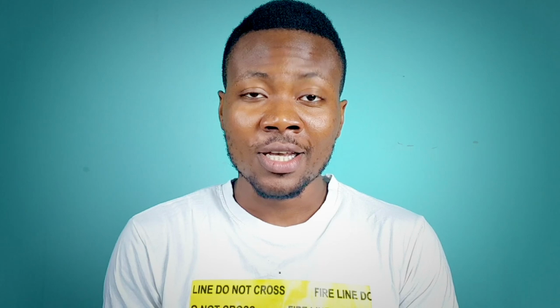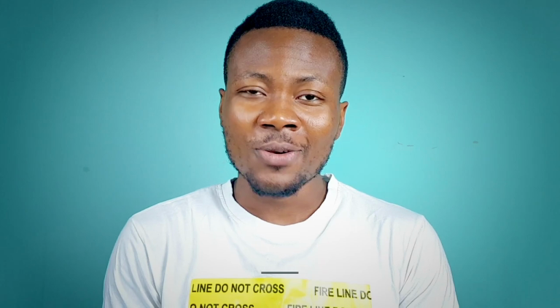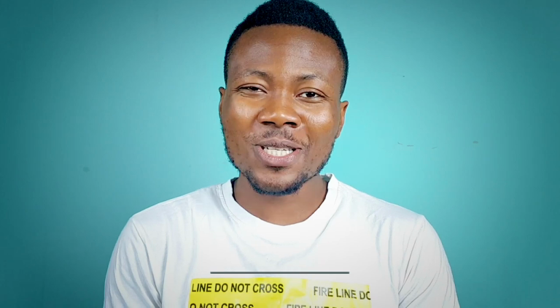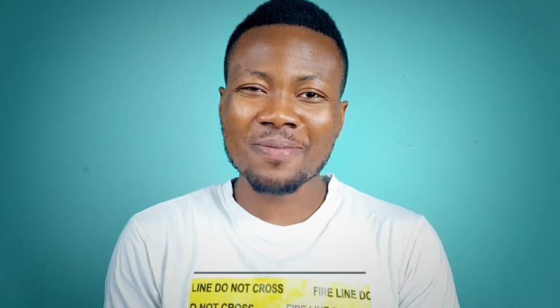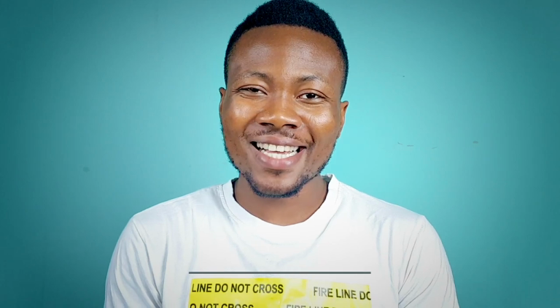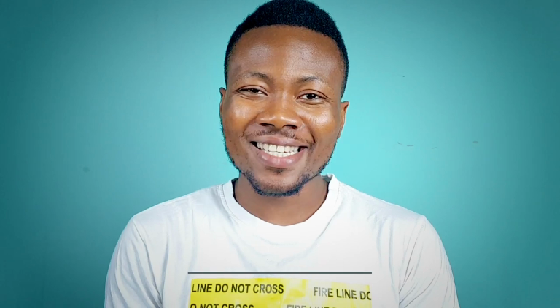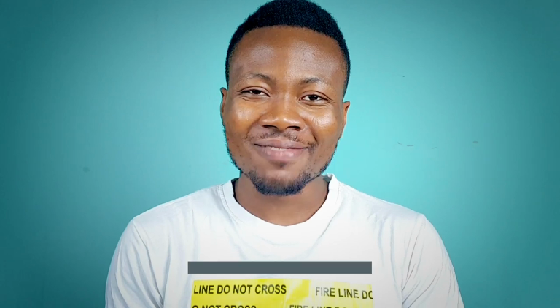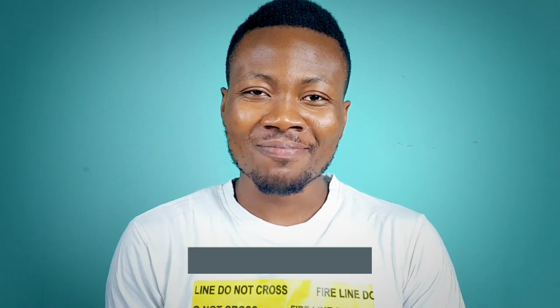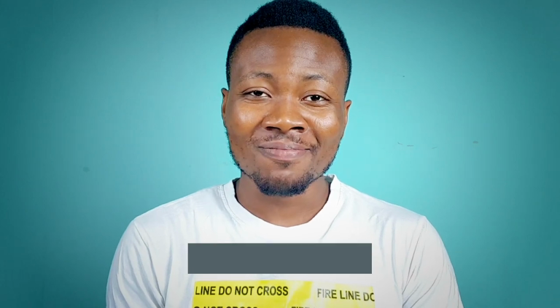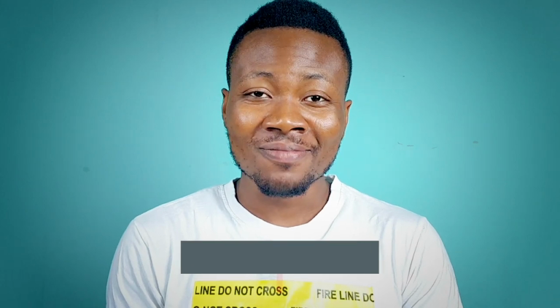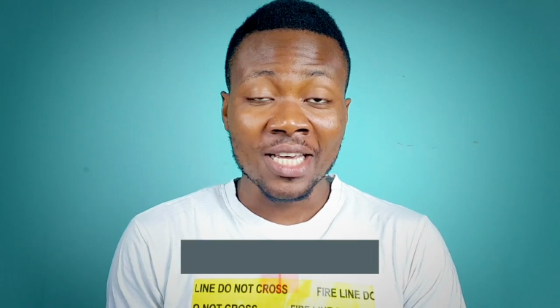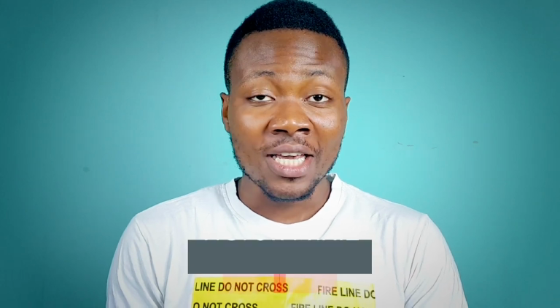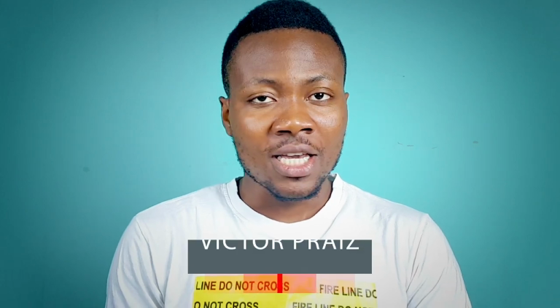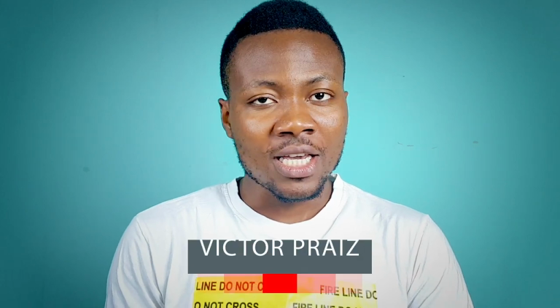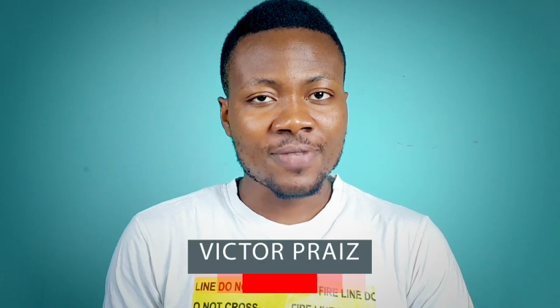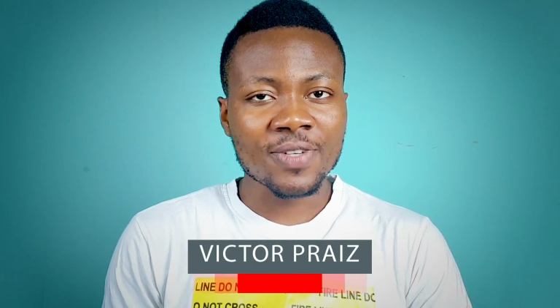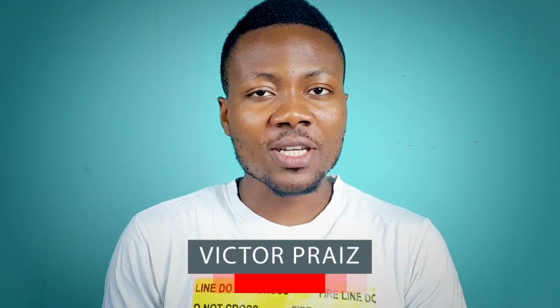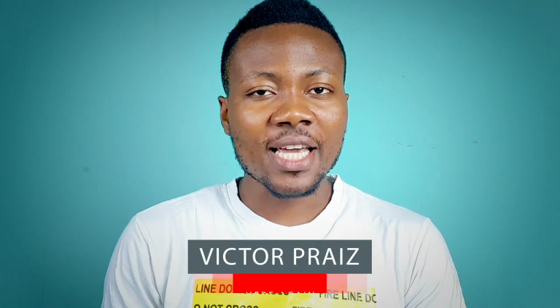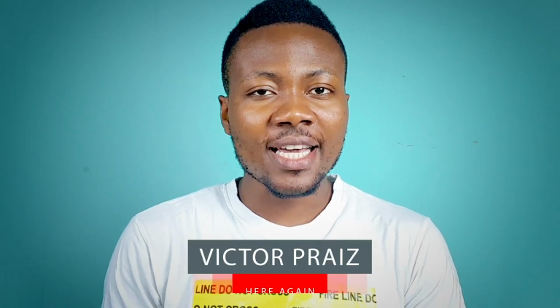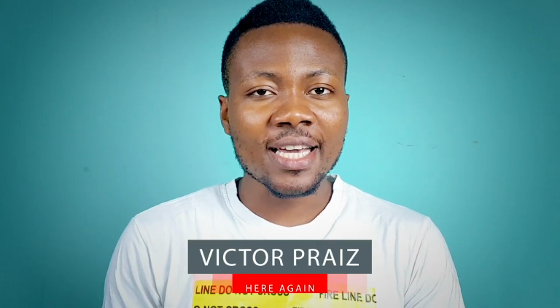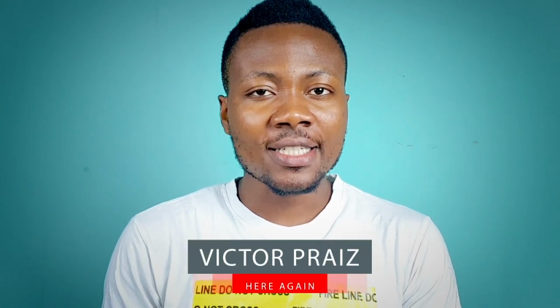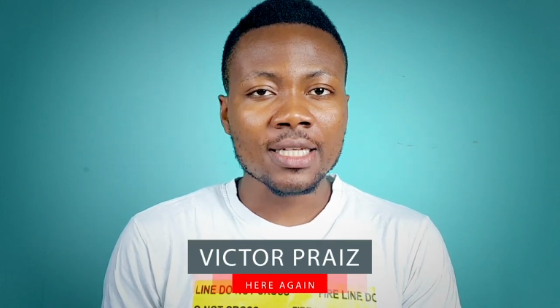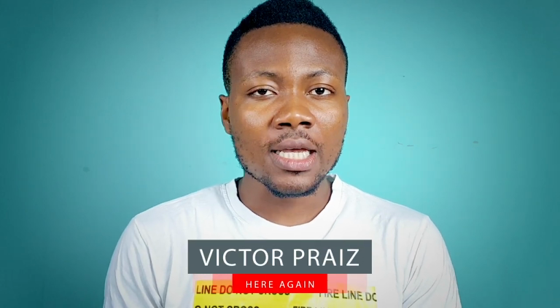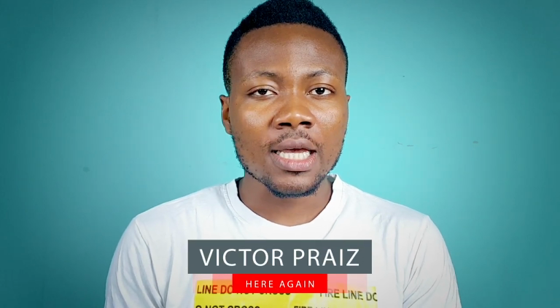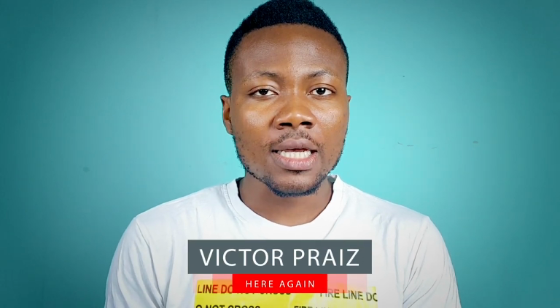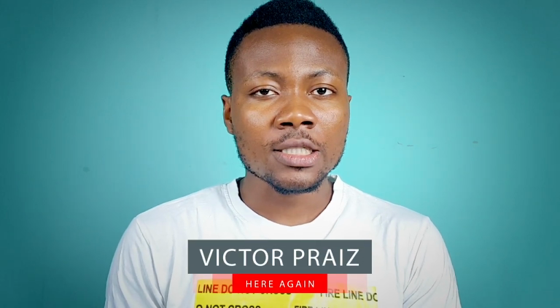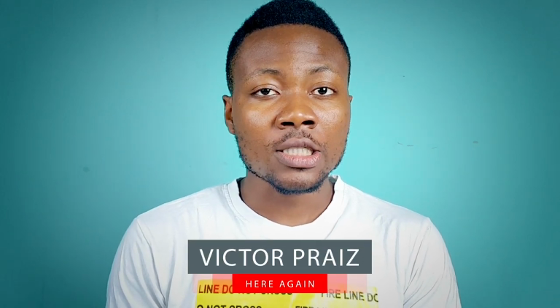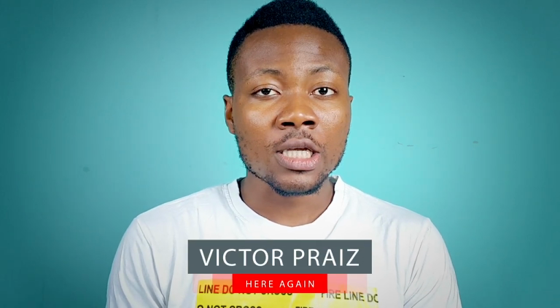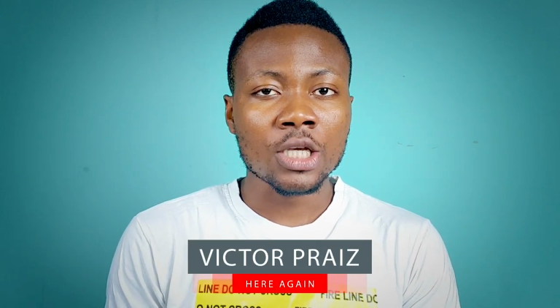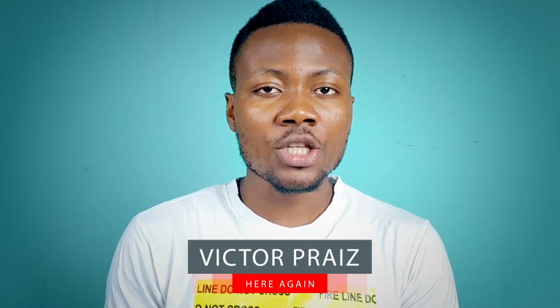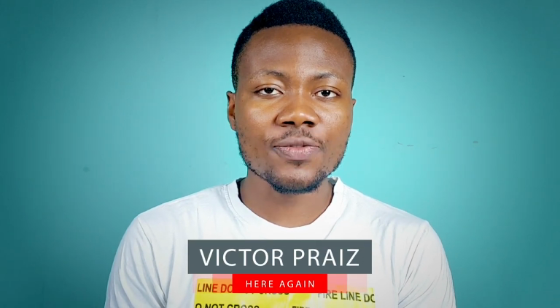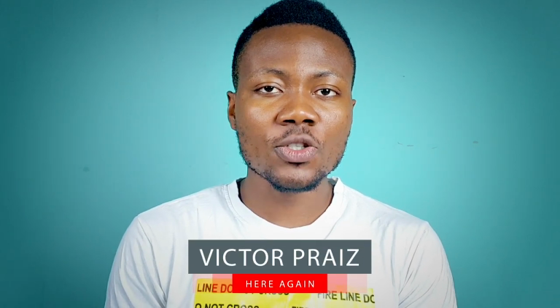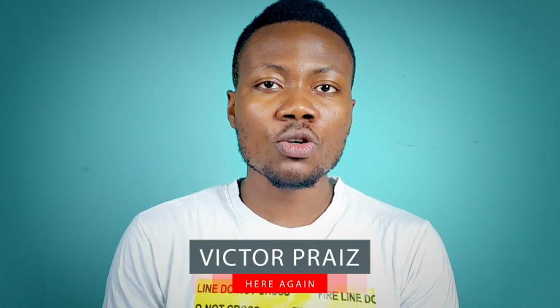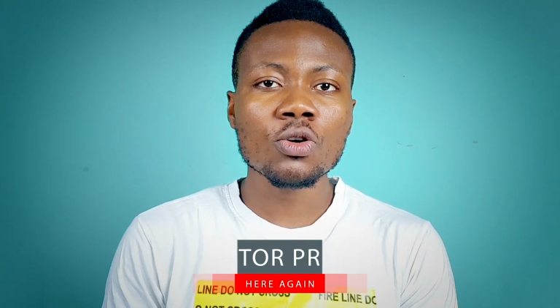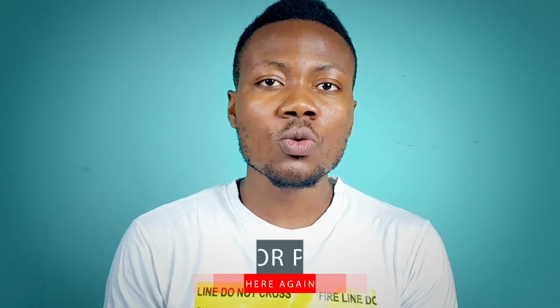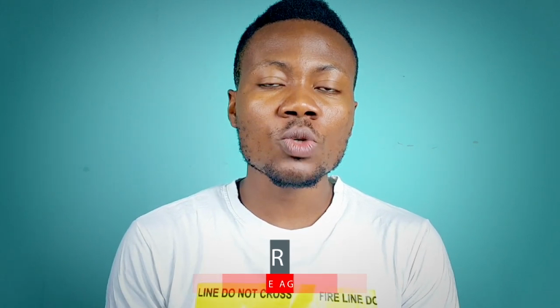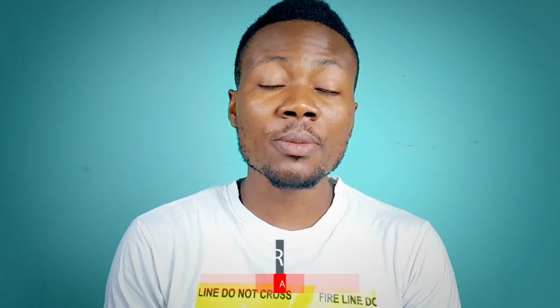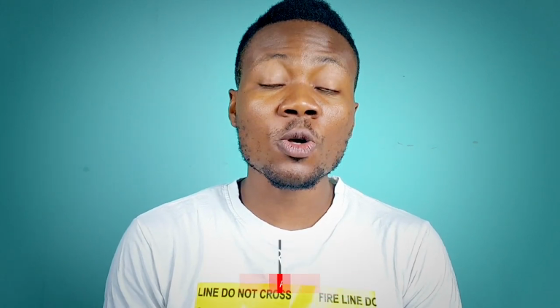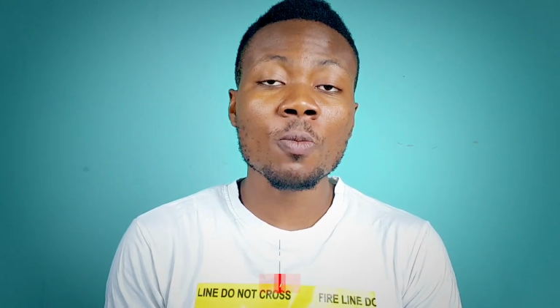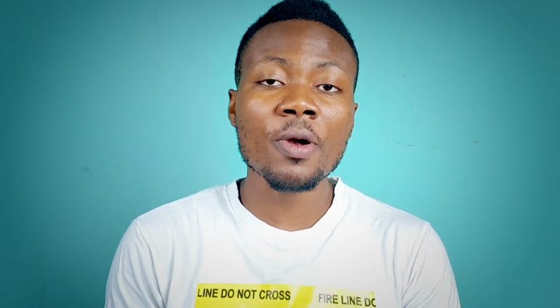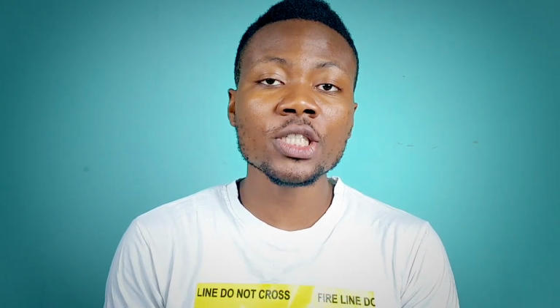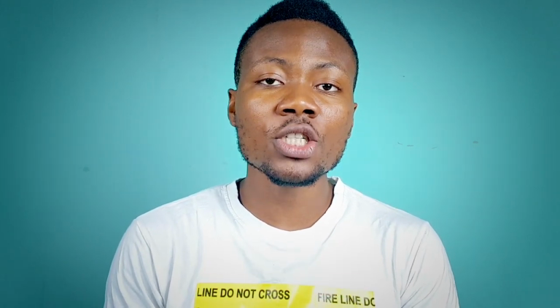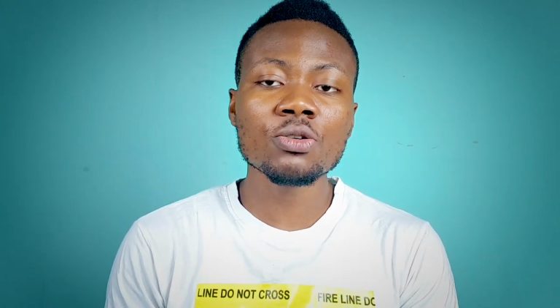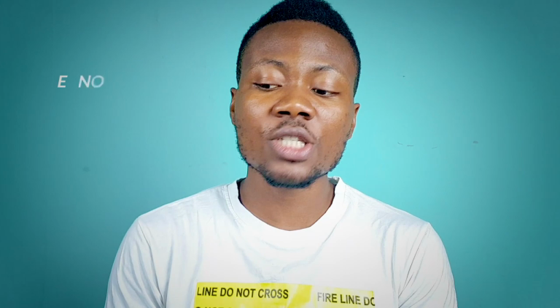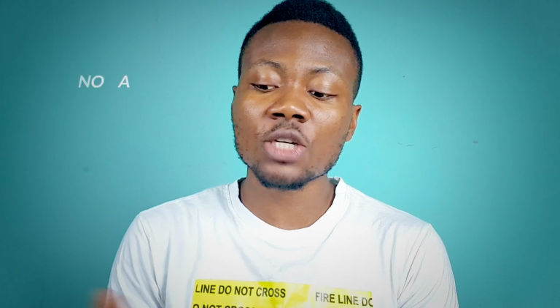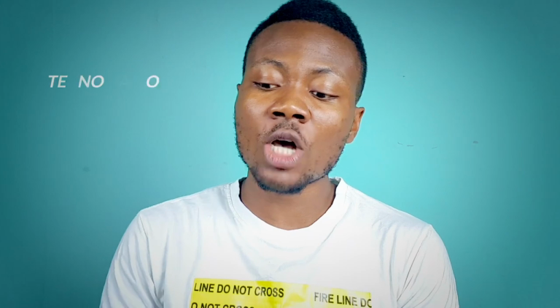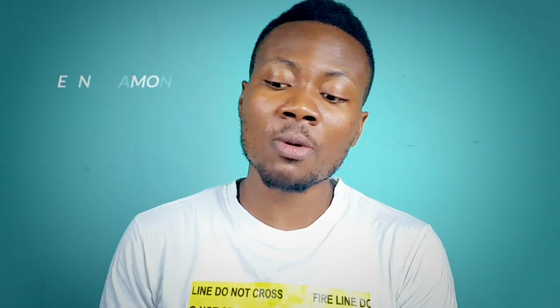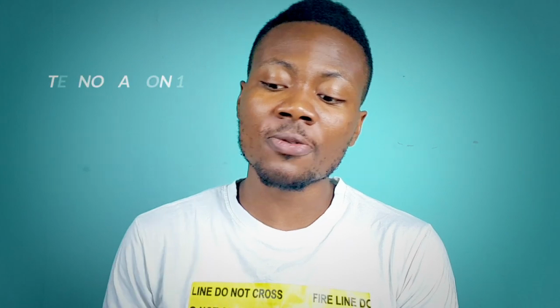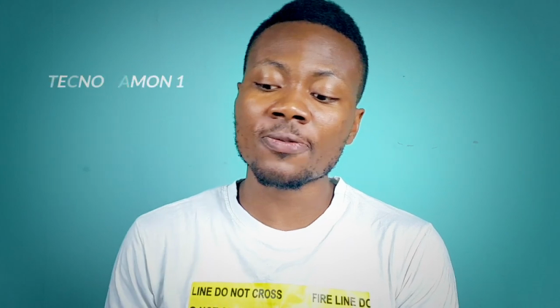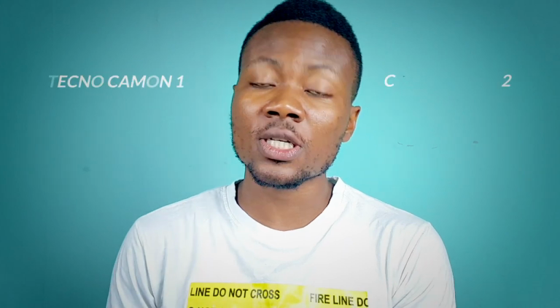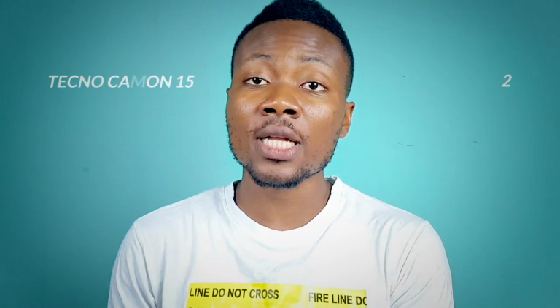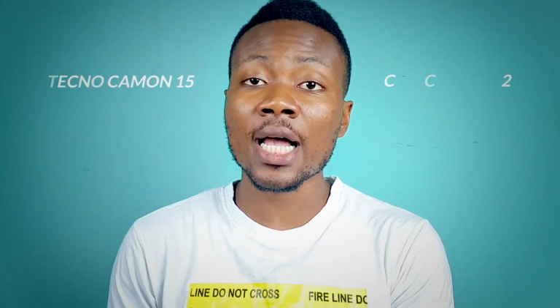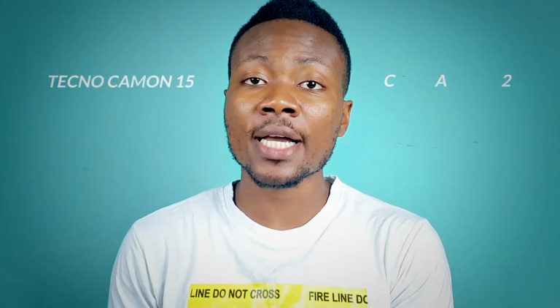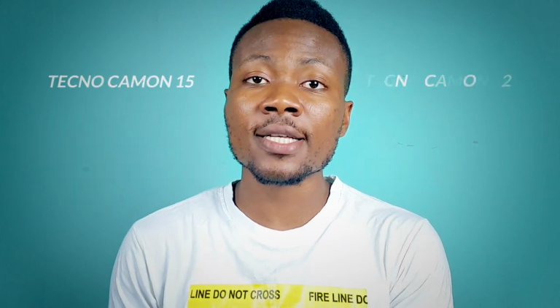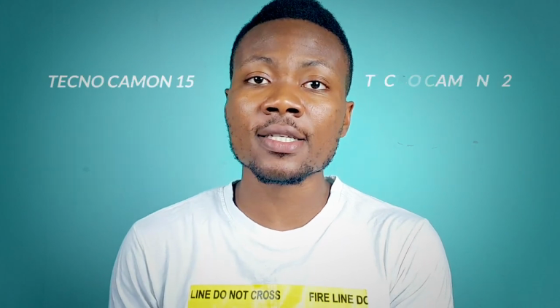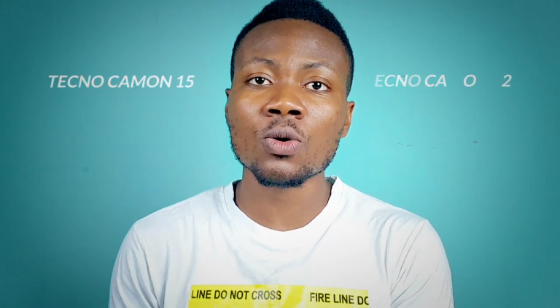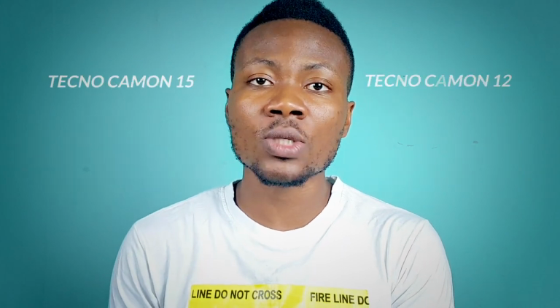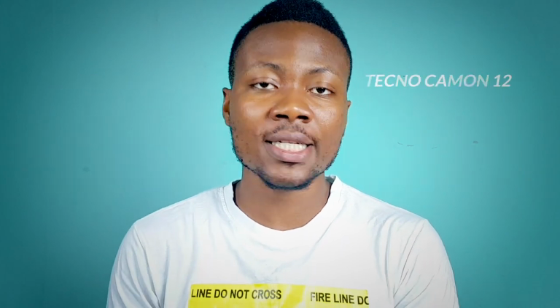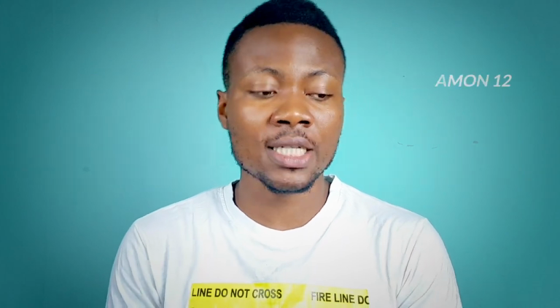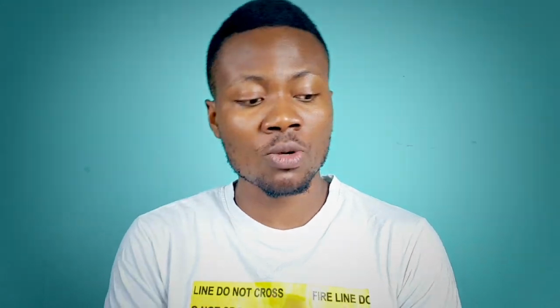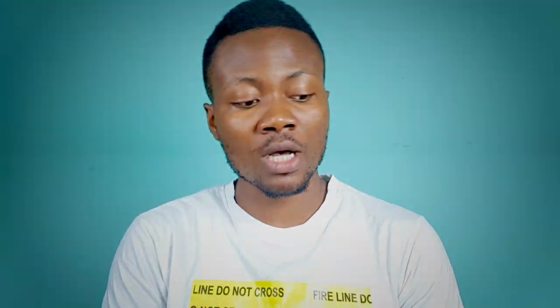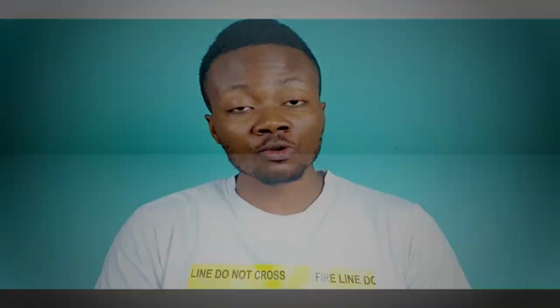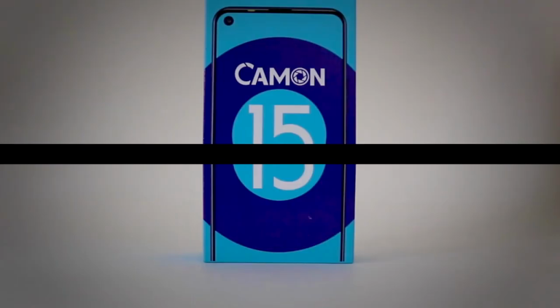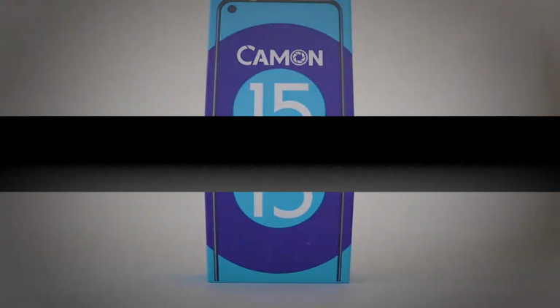What's up guys, it's Victor here again, and in this video we shall be comparing the new Tecno Camon 15 against the older Tecno Camon 12.